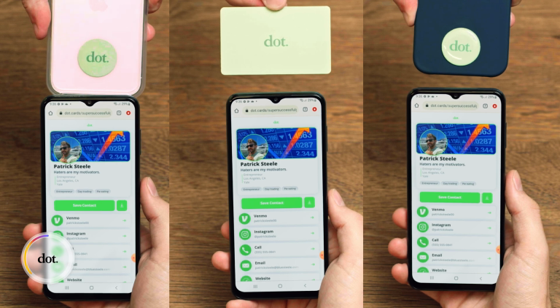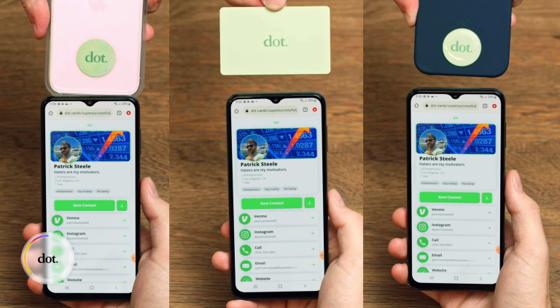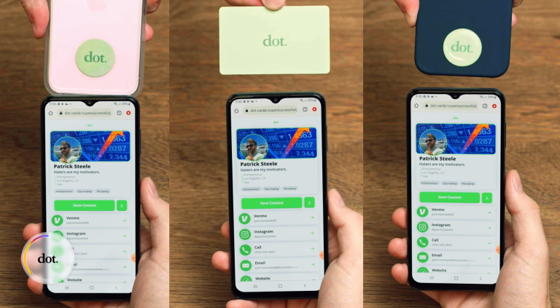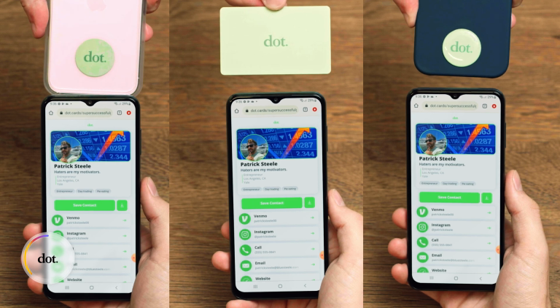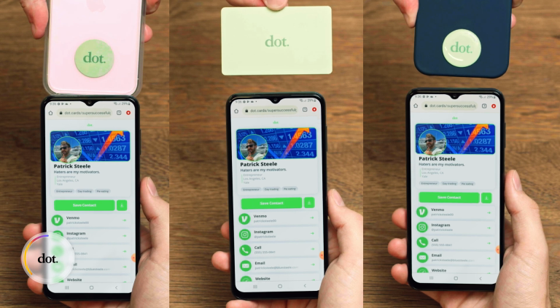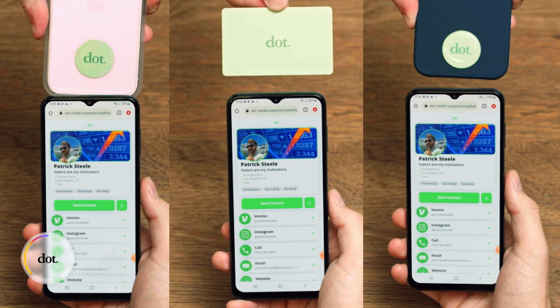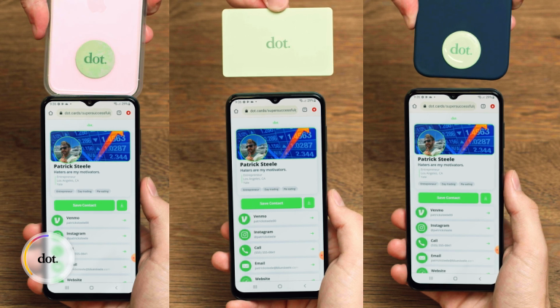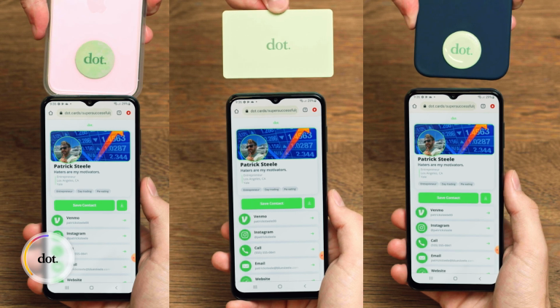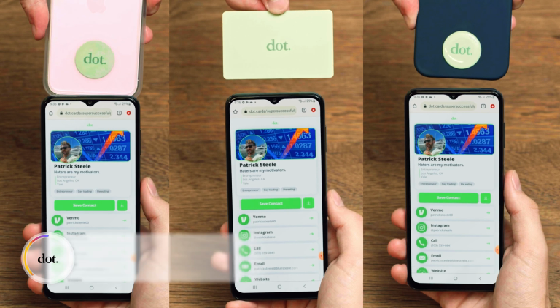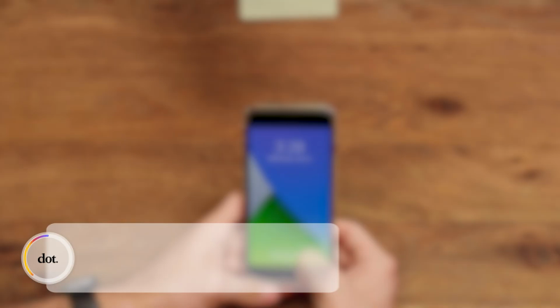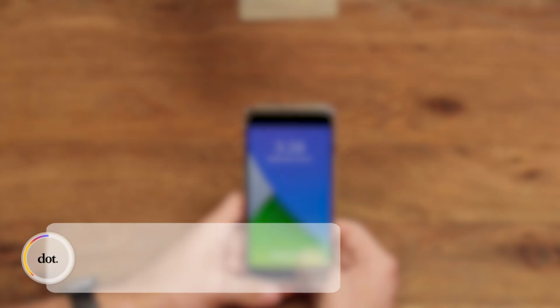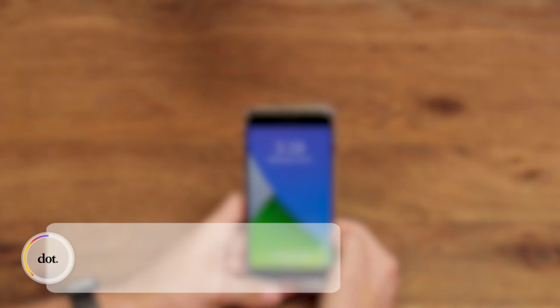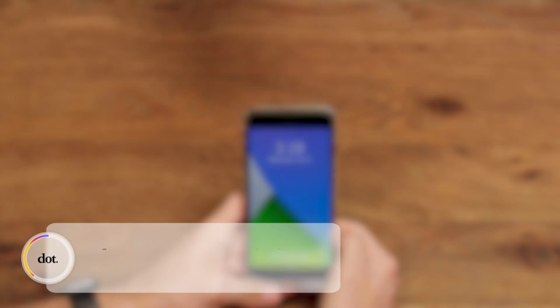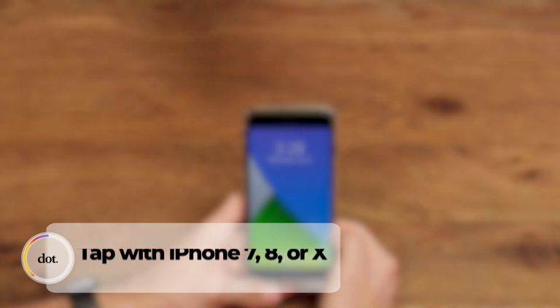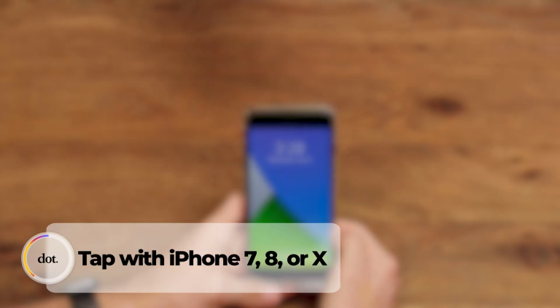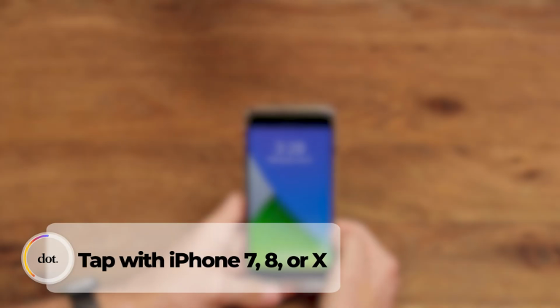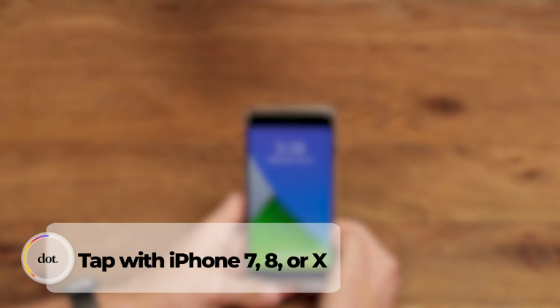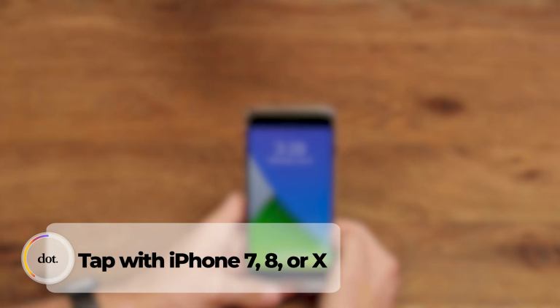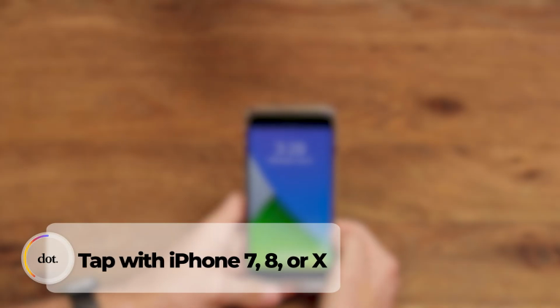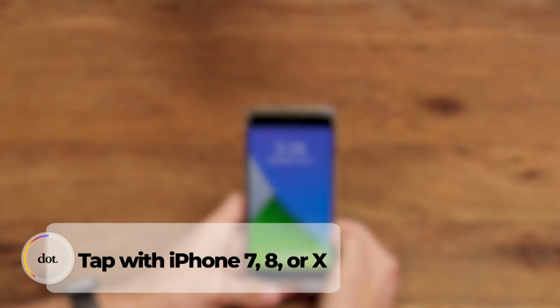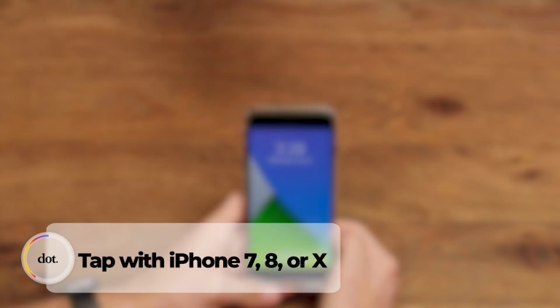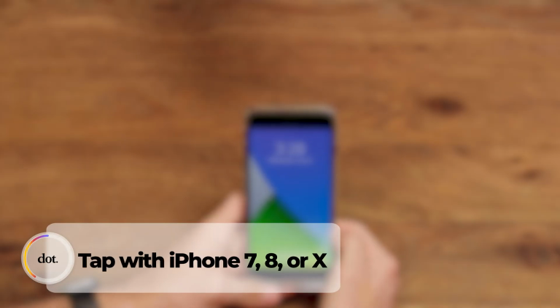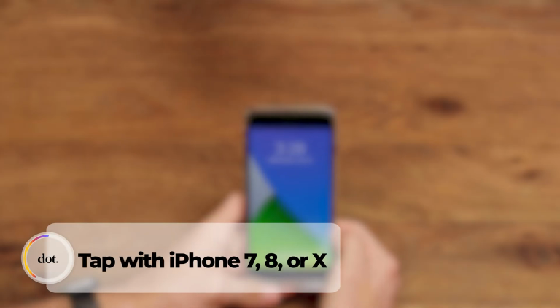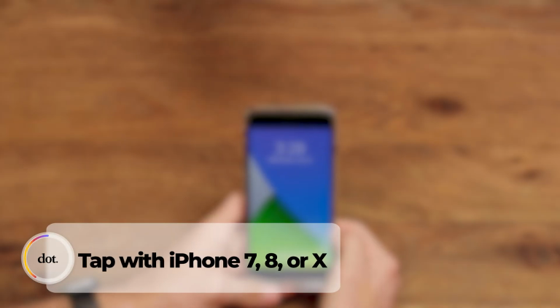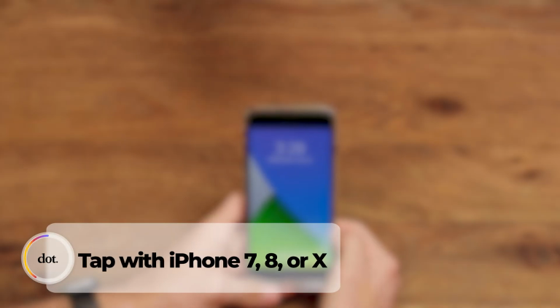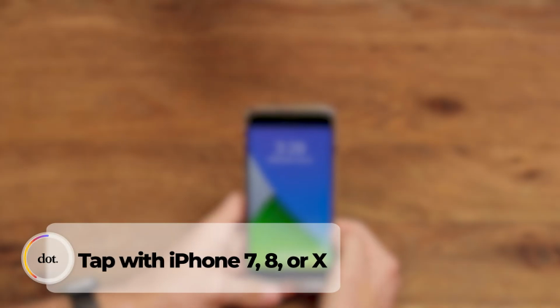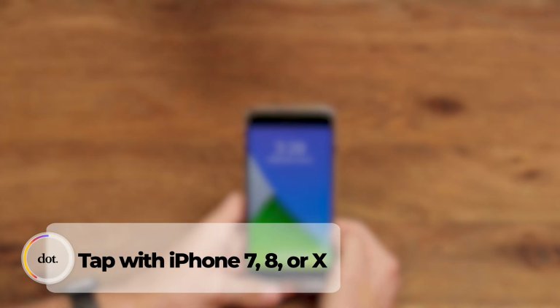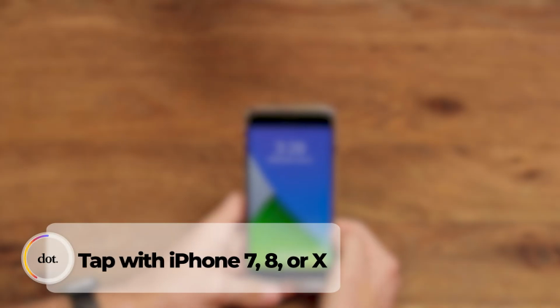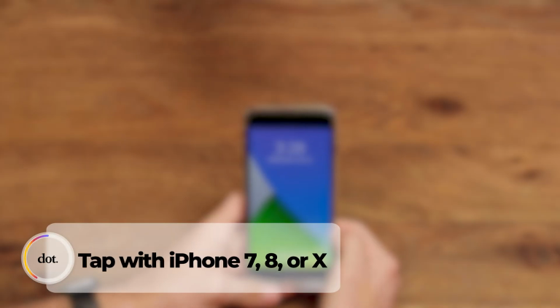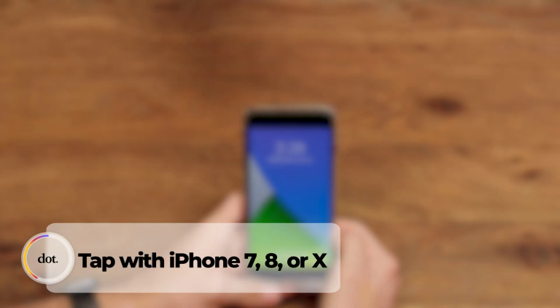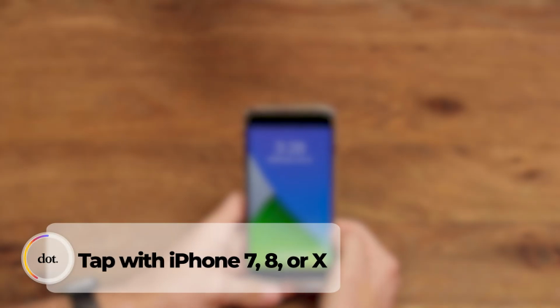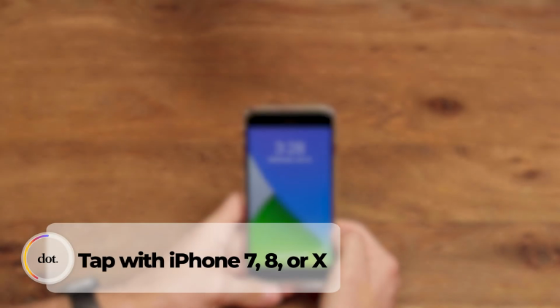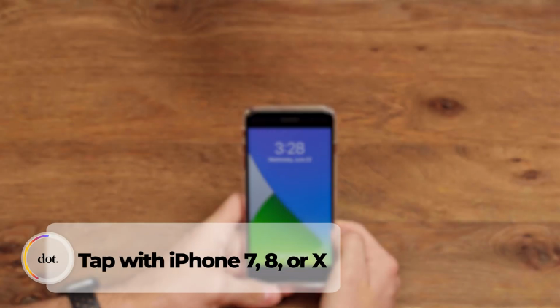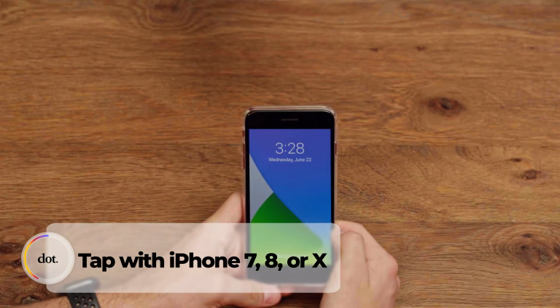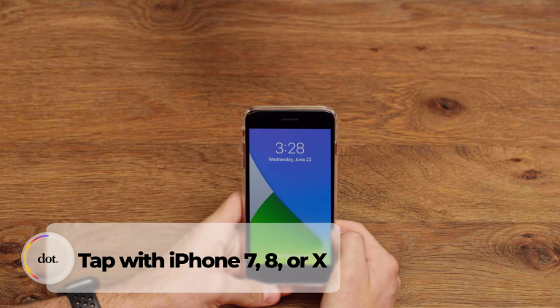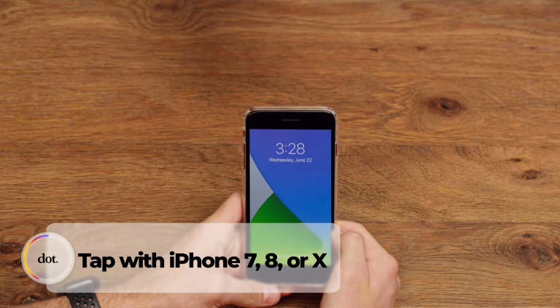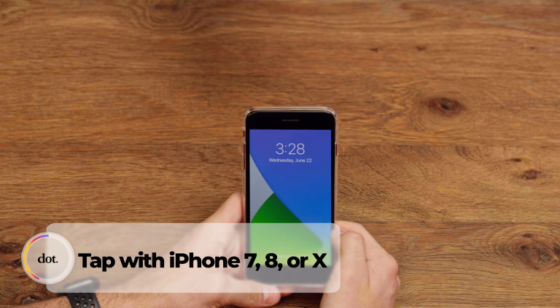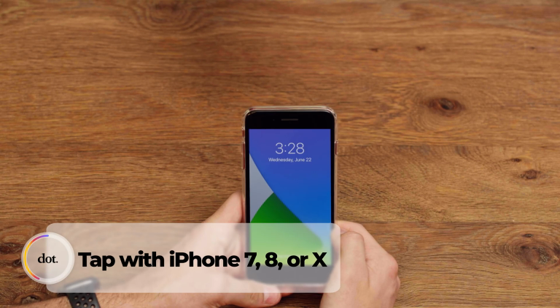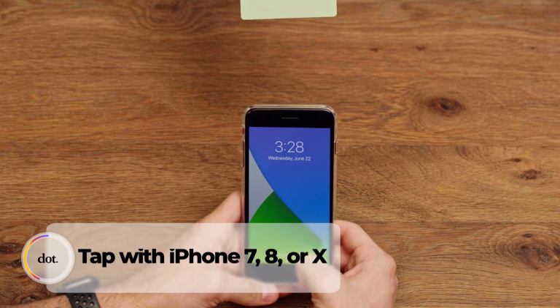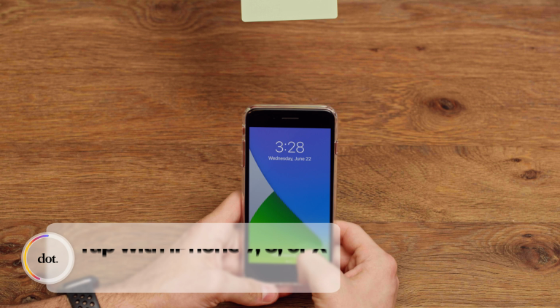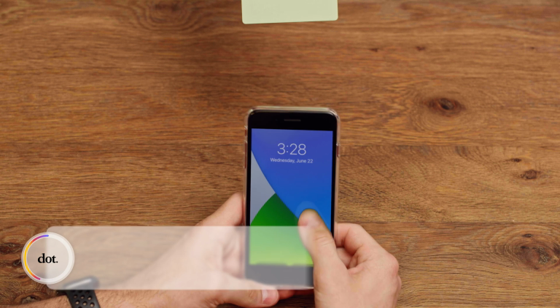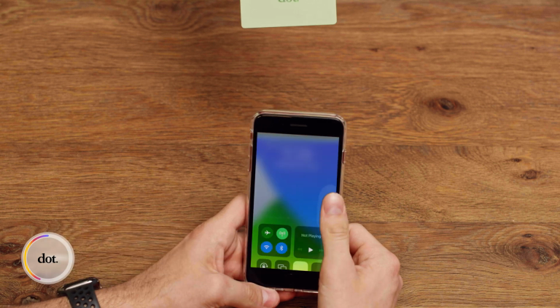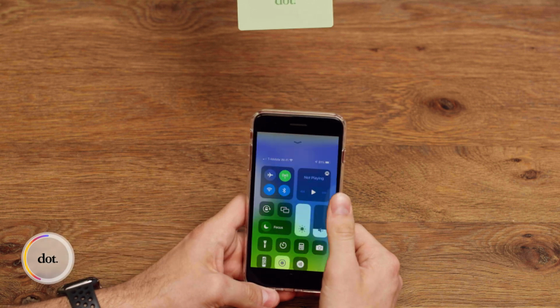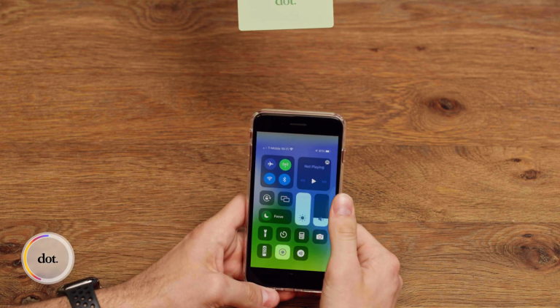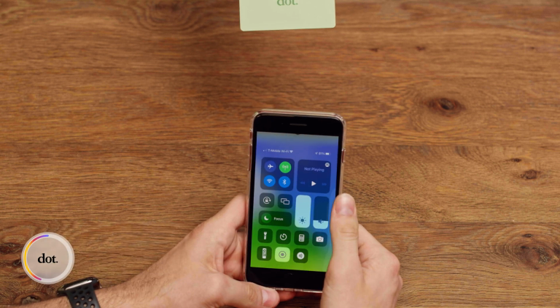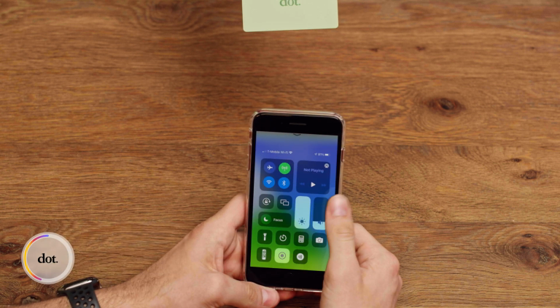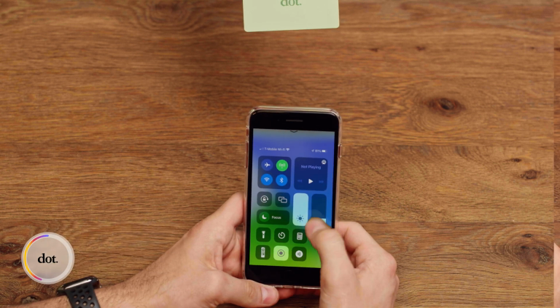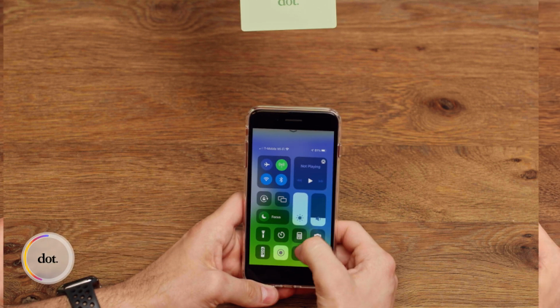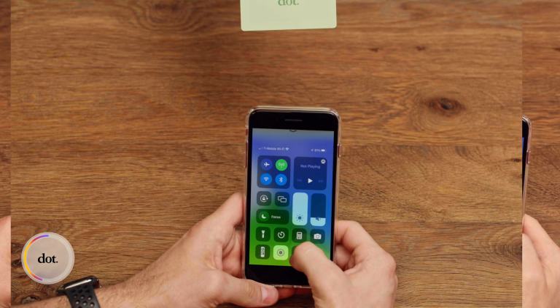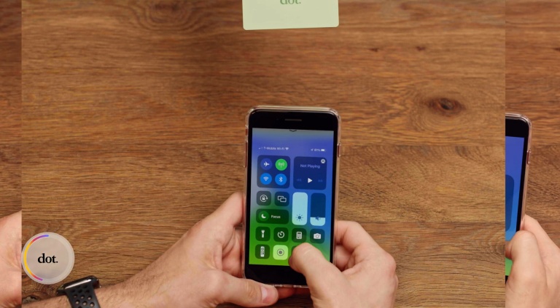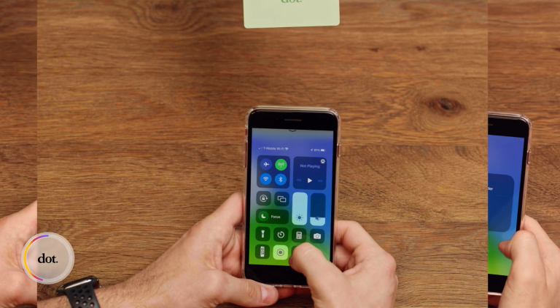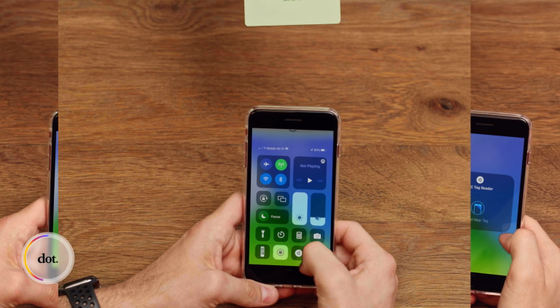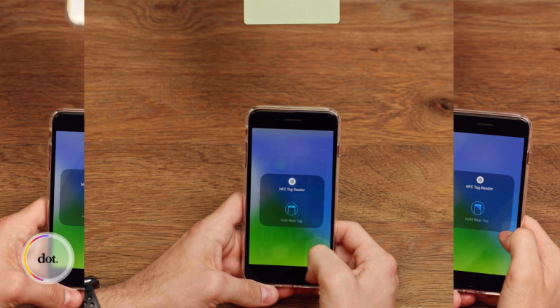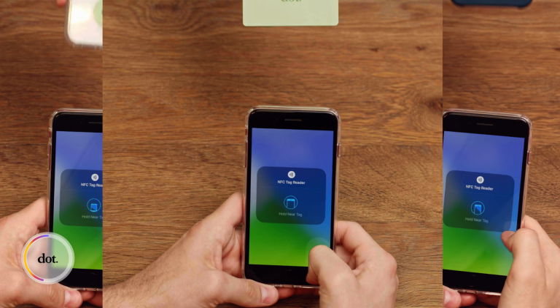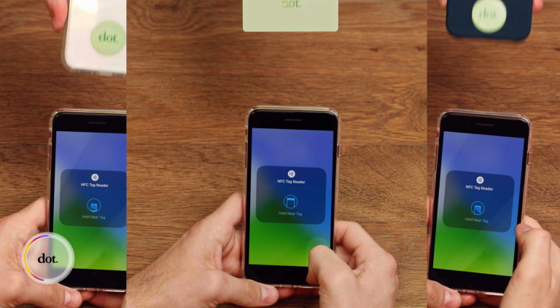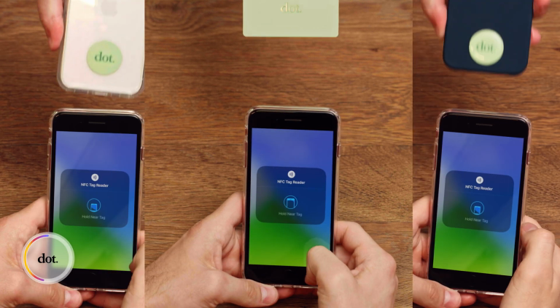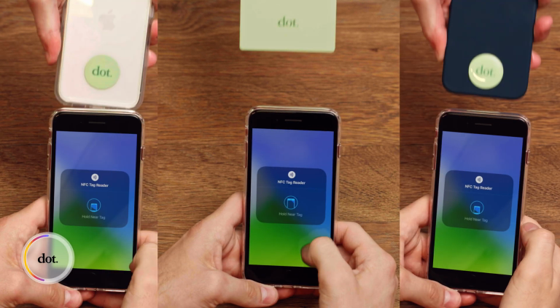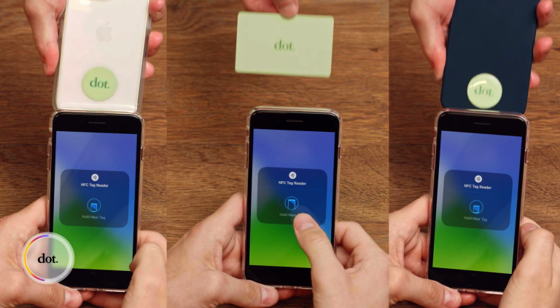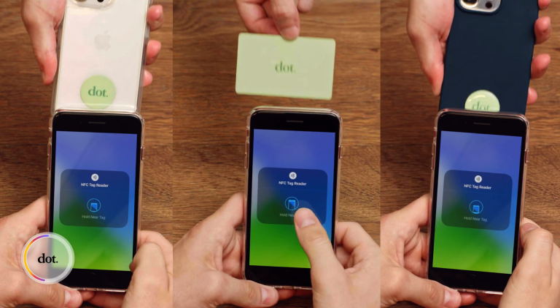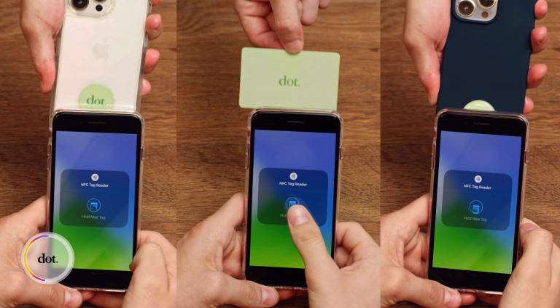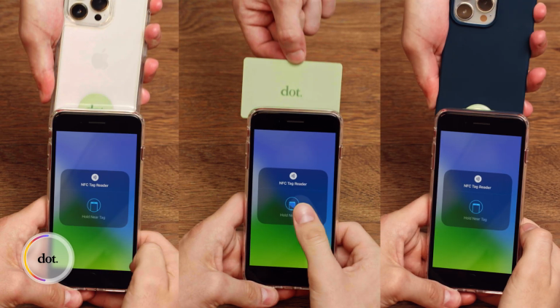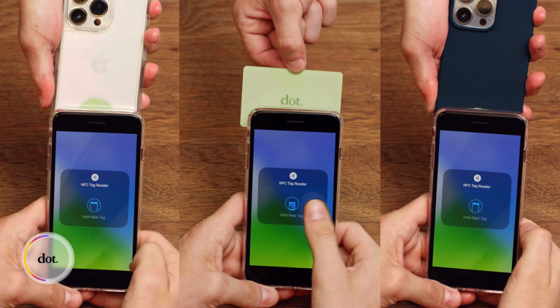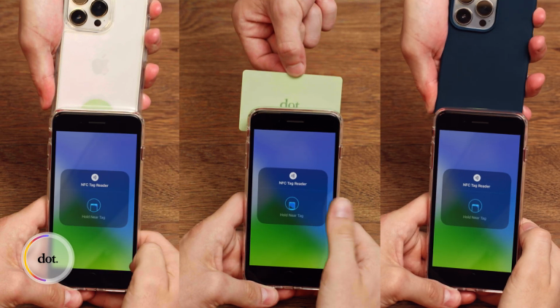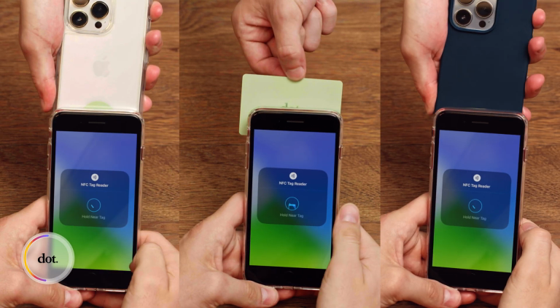If you own an iPhone 7, 8, or X, there is one more step. Open the control center and press the NFC button — it should look like this.